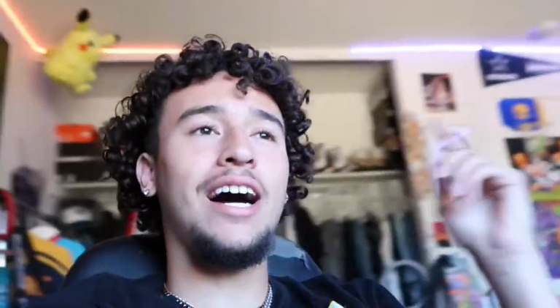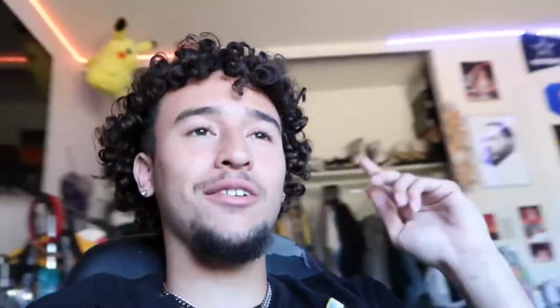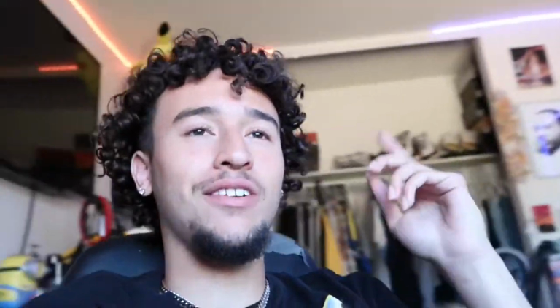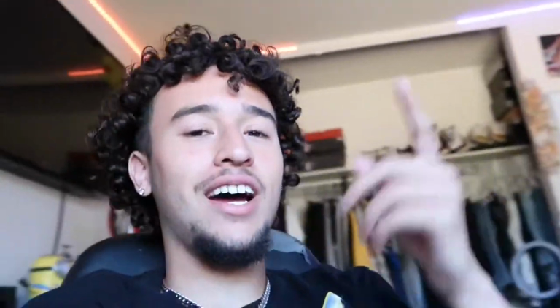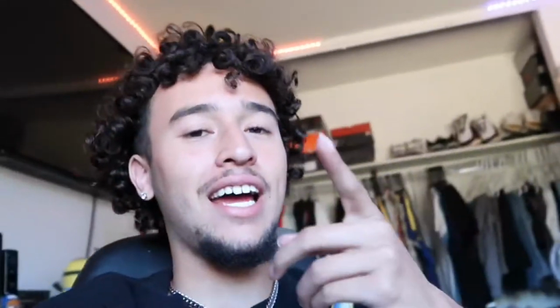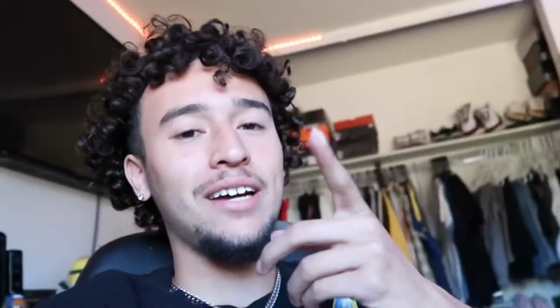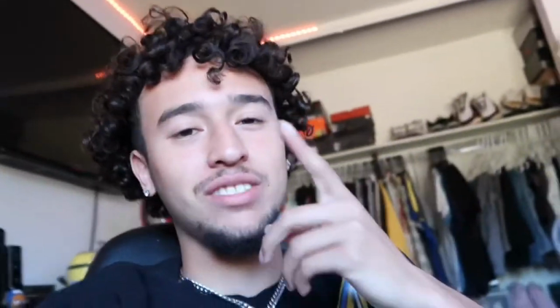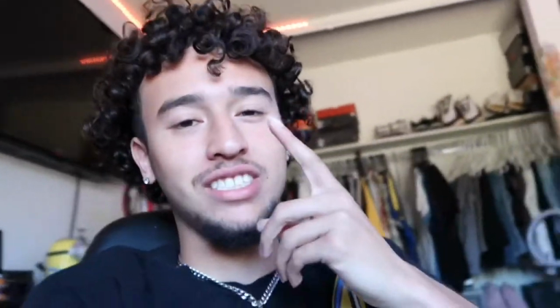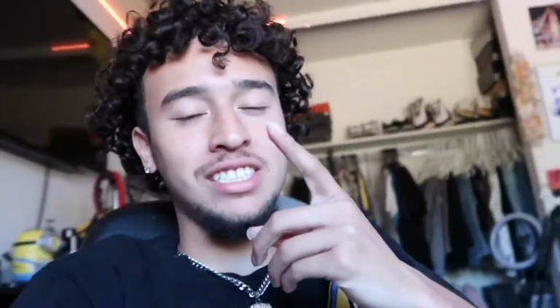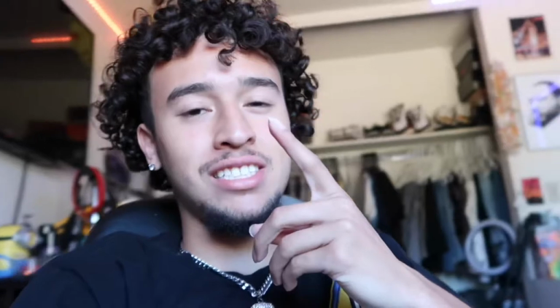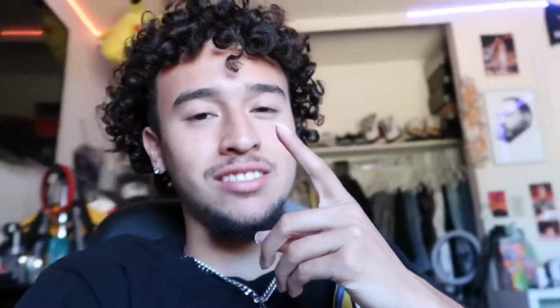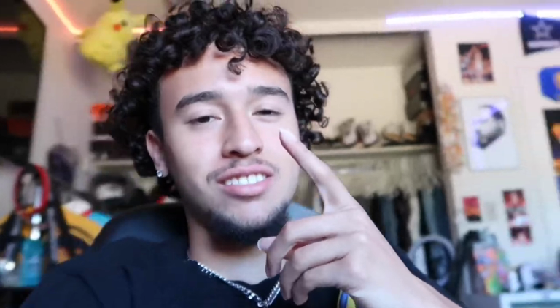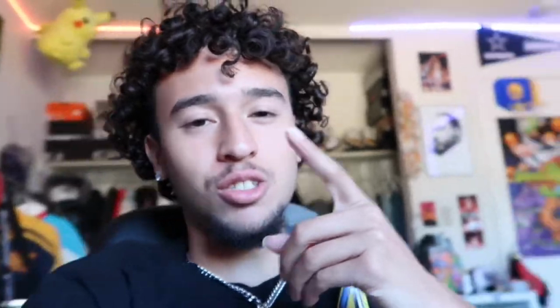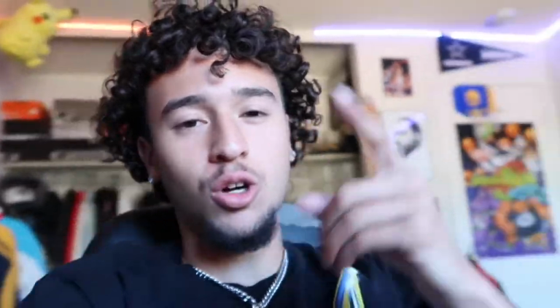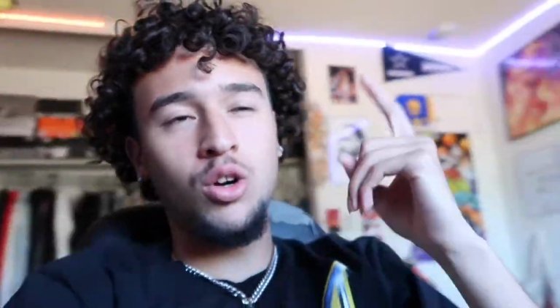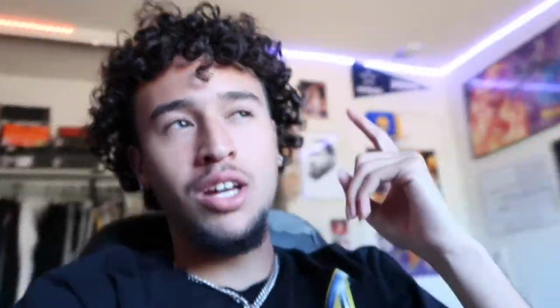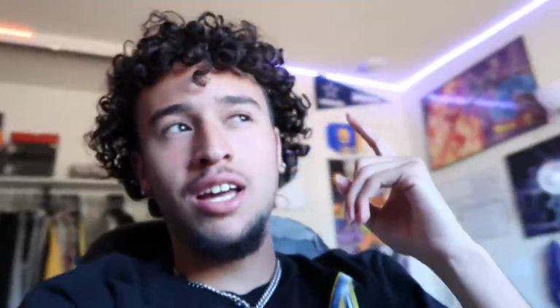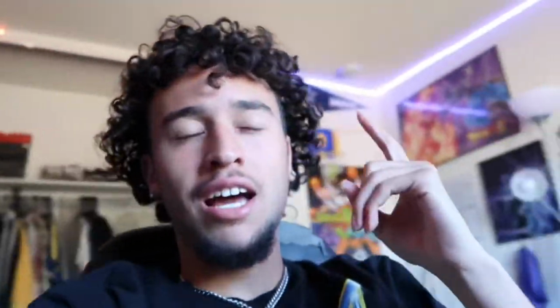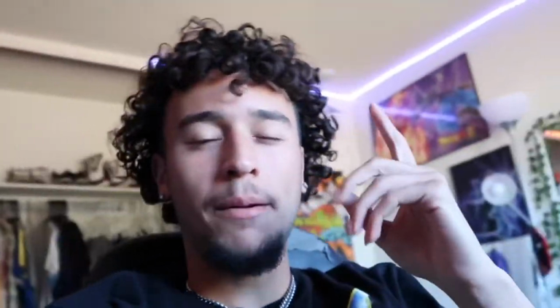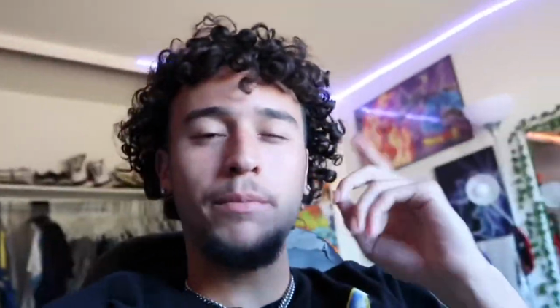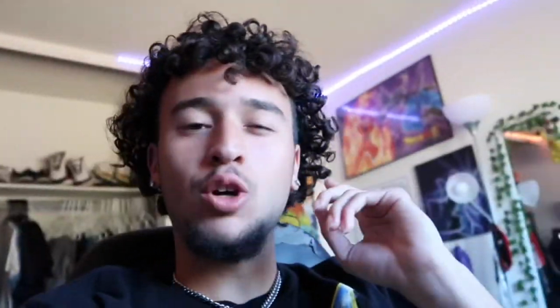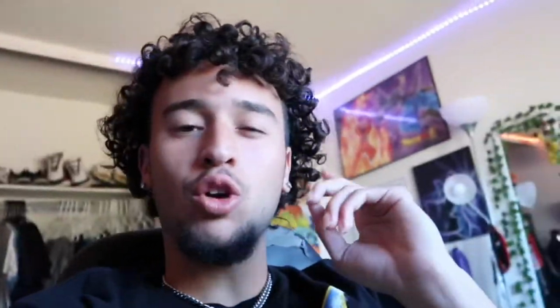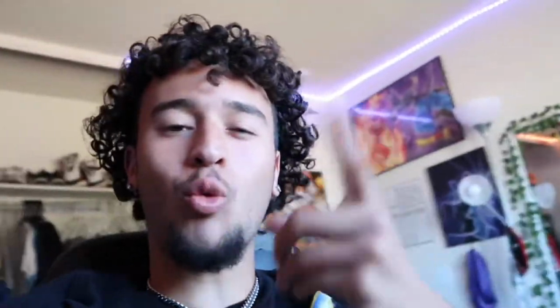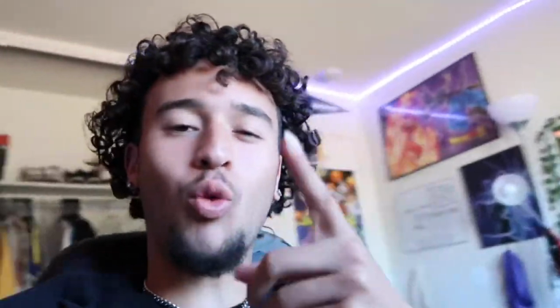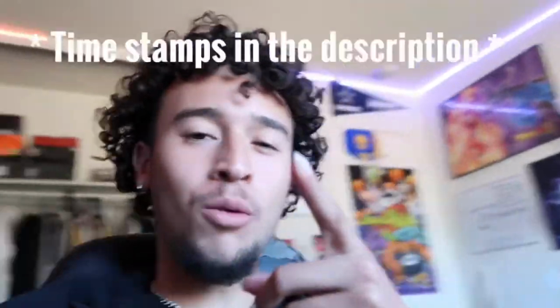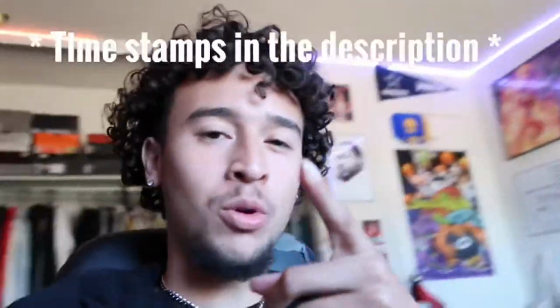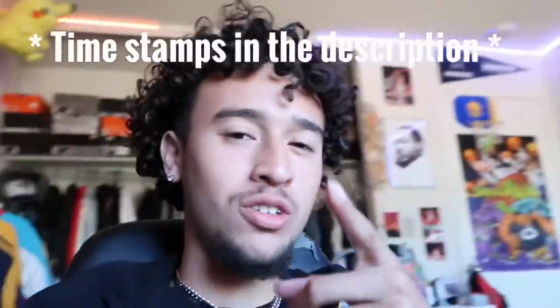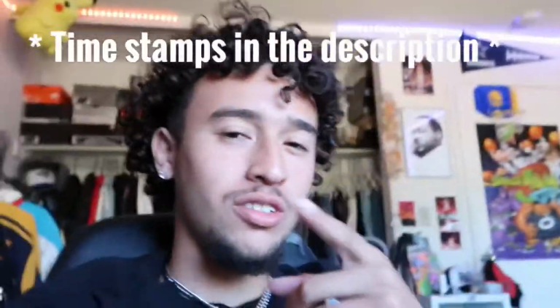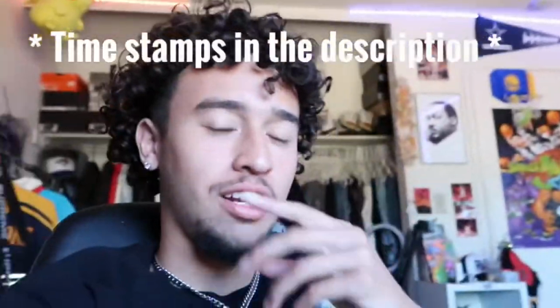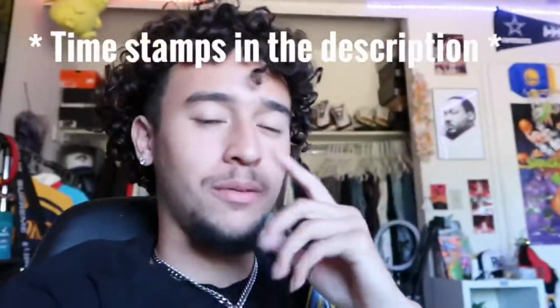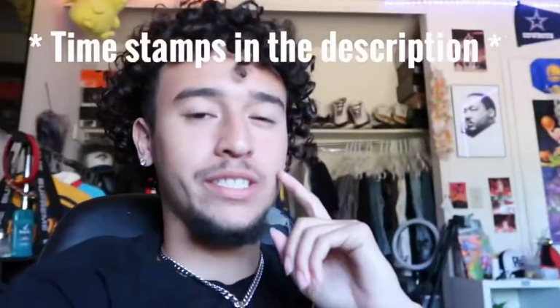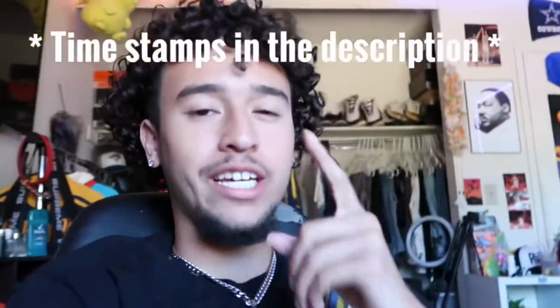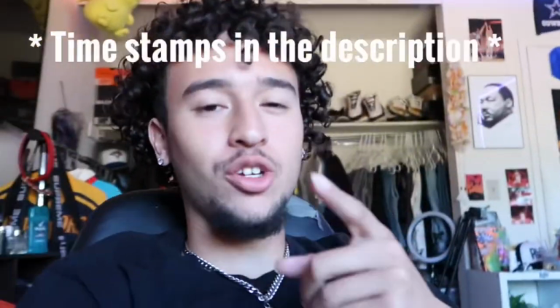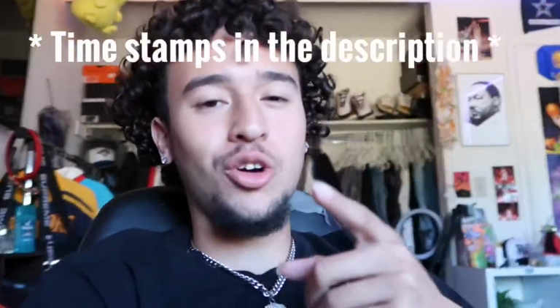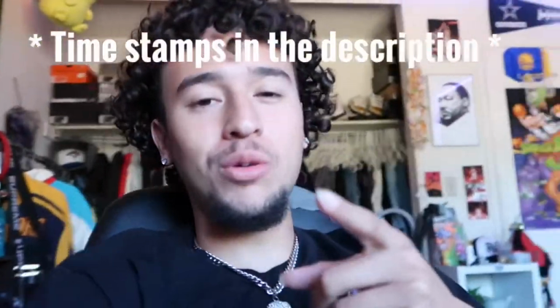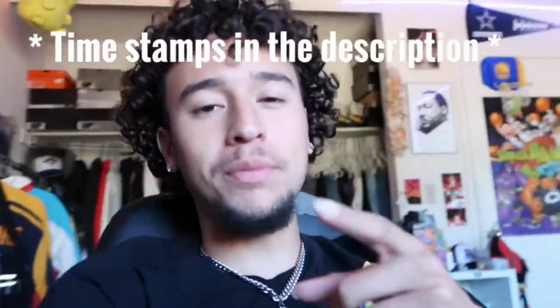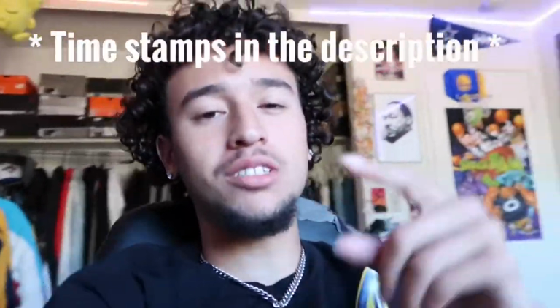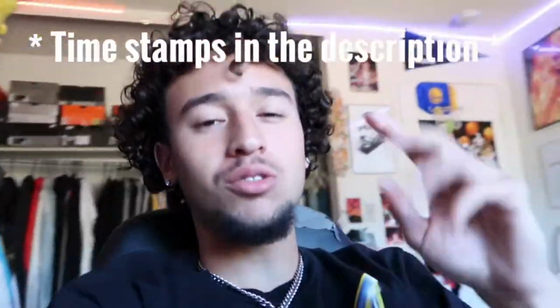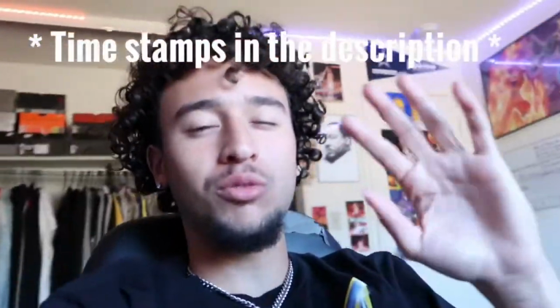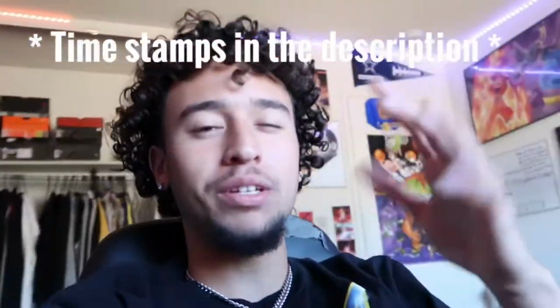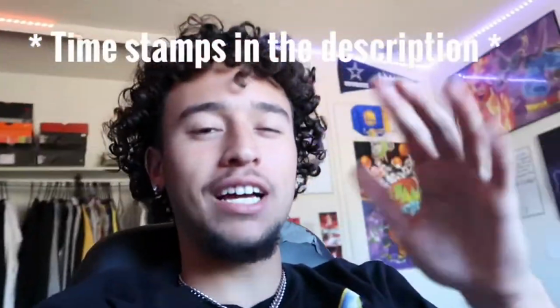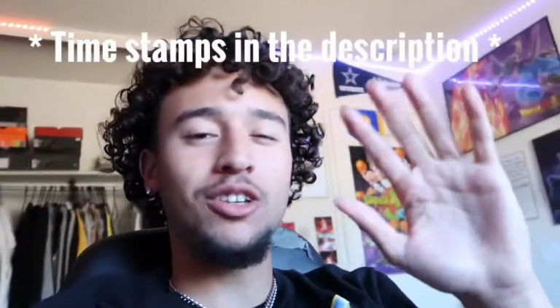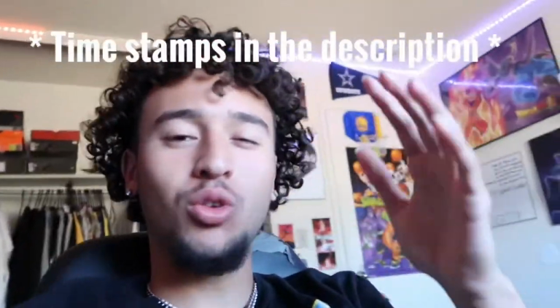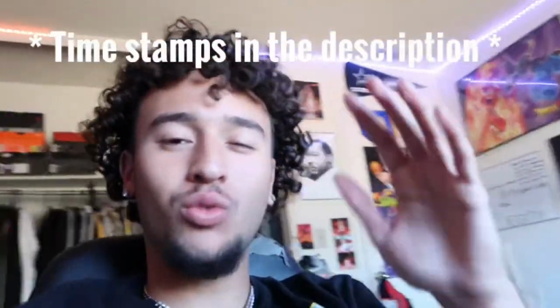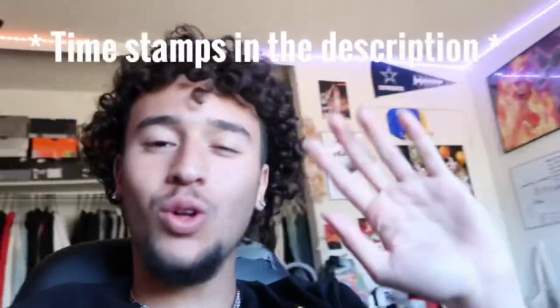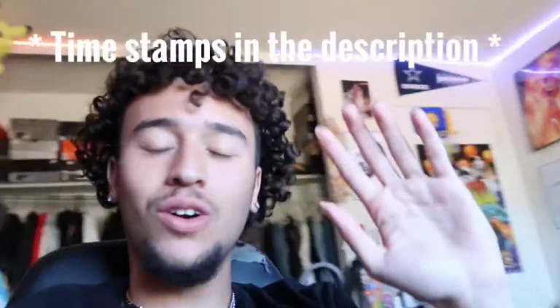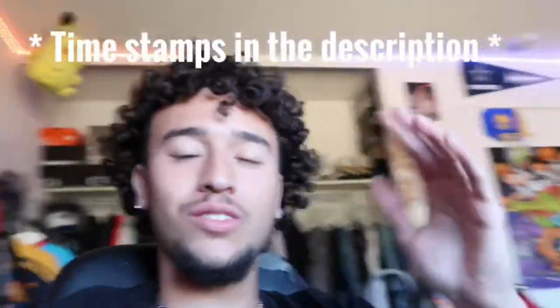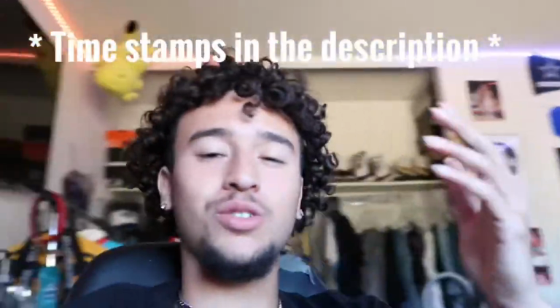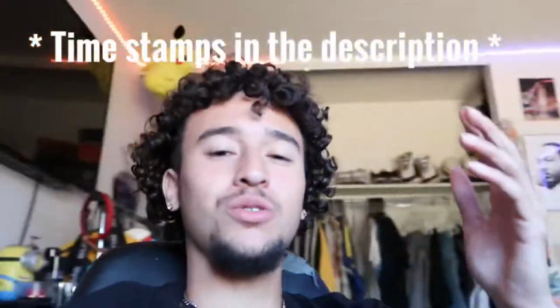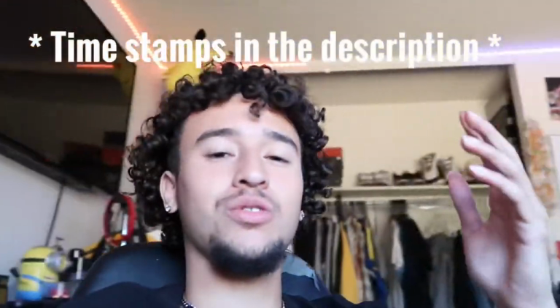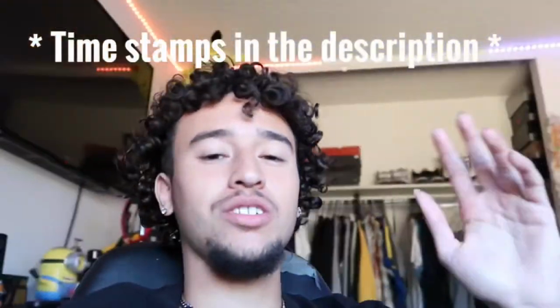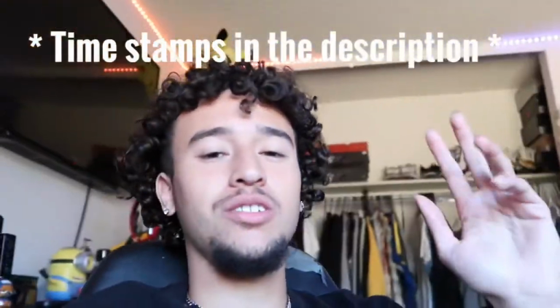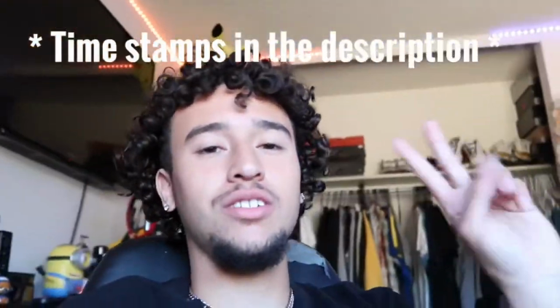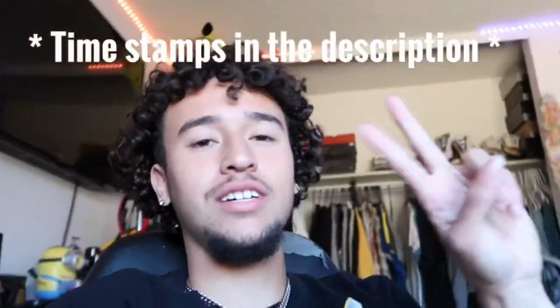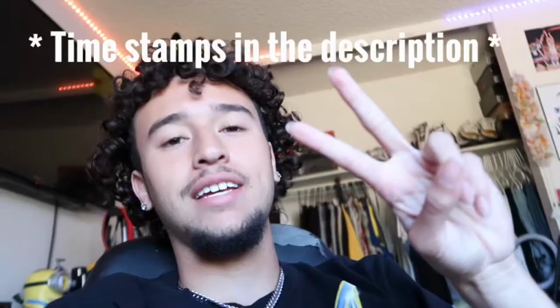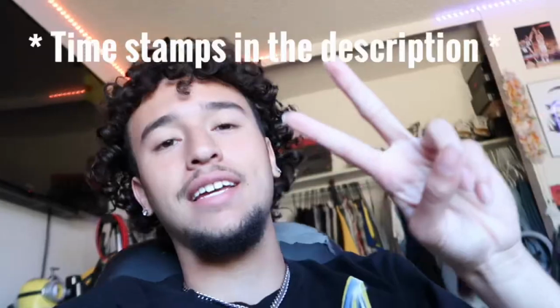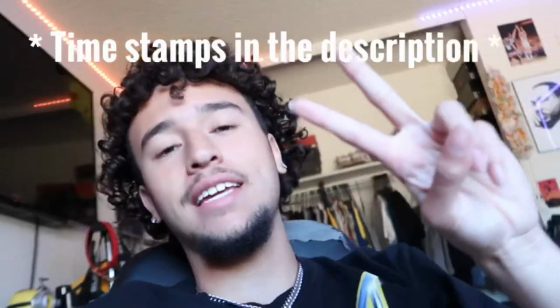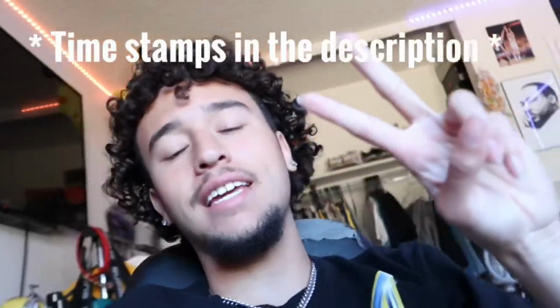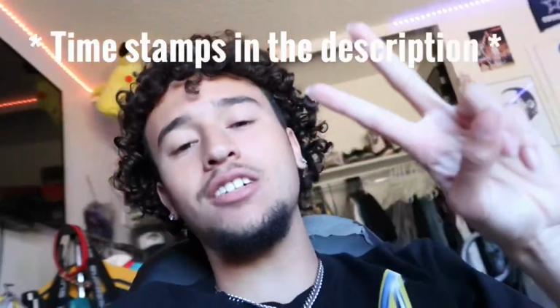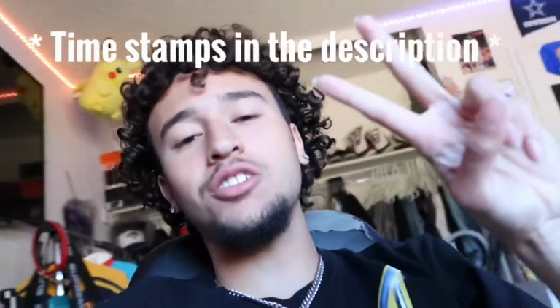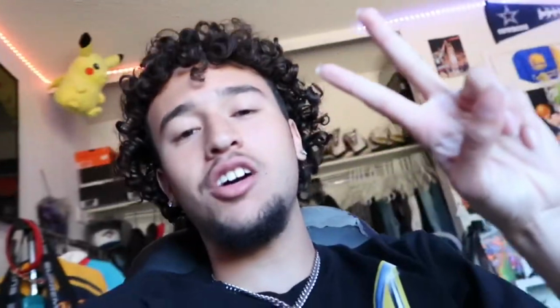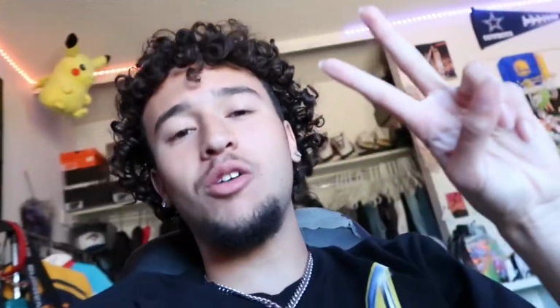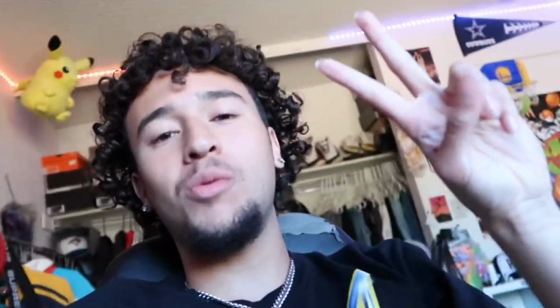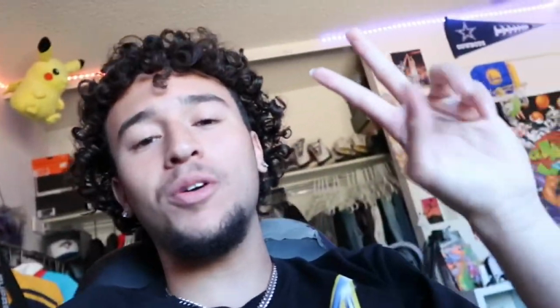I do not have the jeans, so I'm gonna be going to Walmart and I'm gonna take y'all with me. So it's gonna be like a little vlog too. Yeah, see y'all at Walmart.